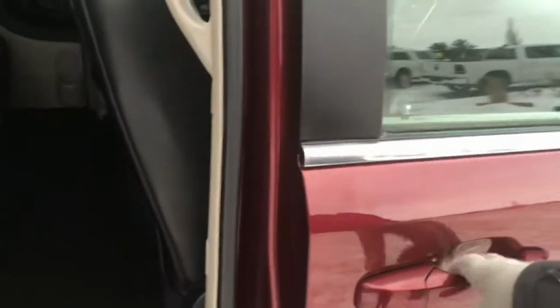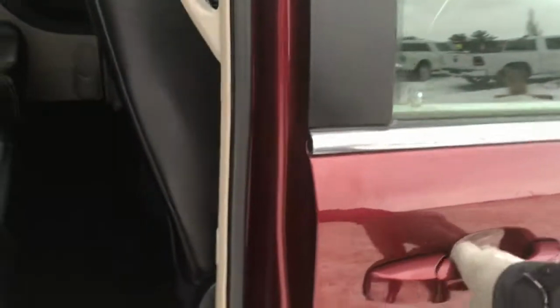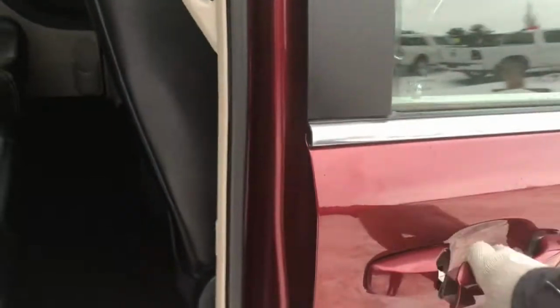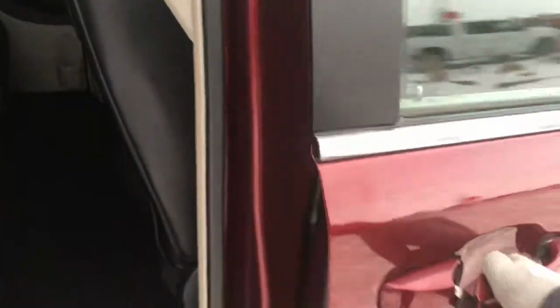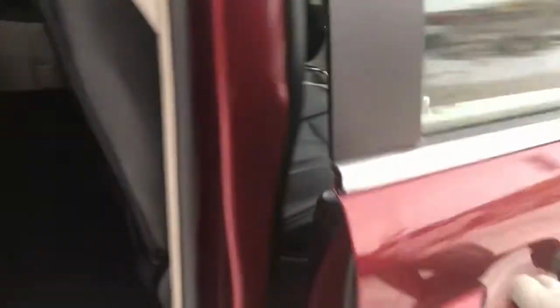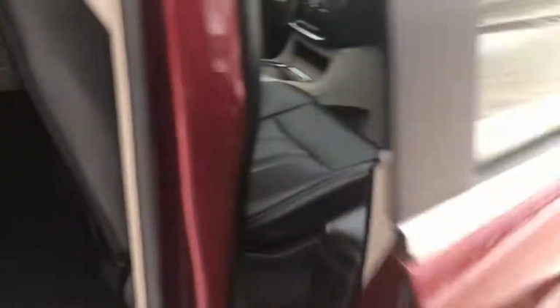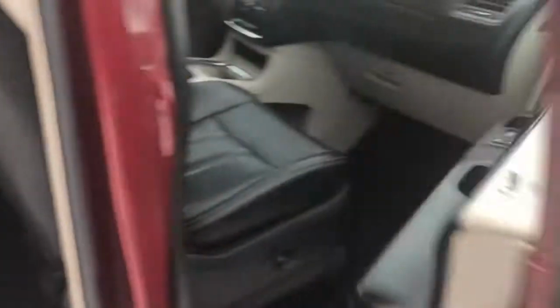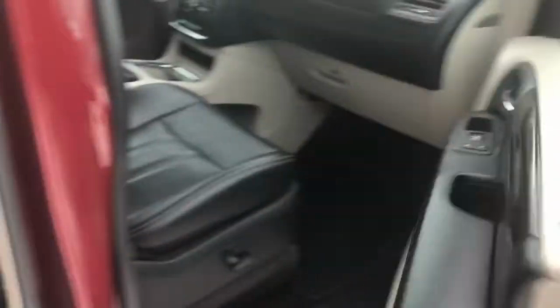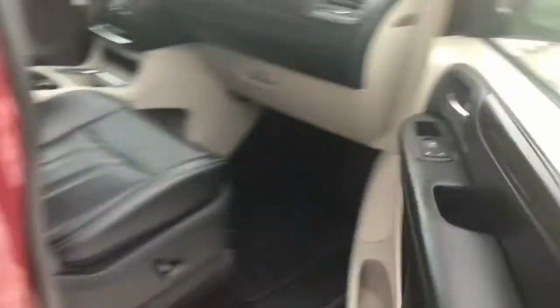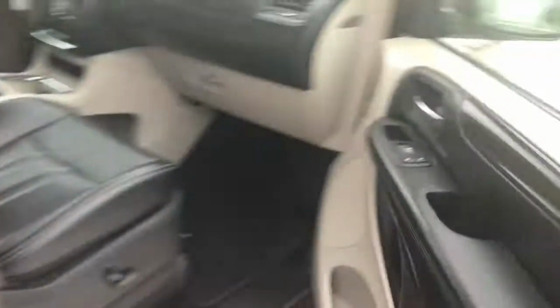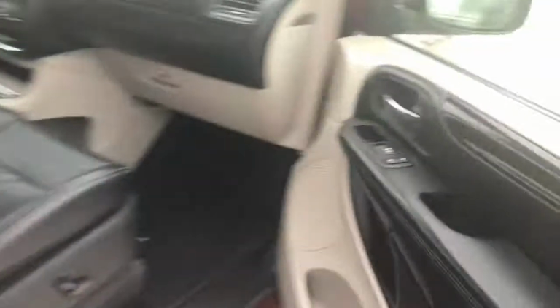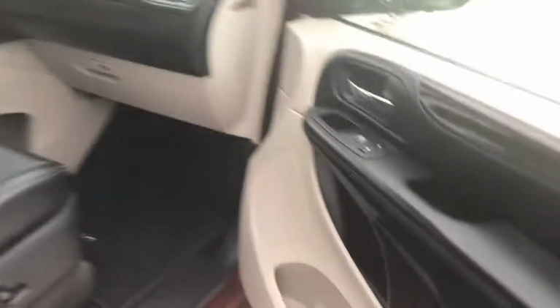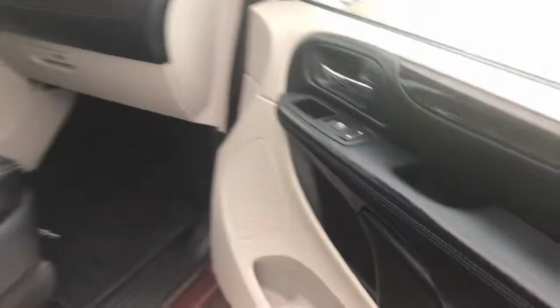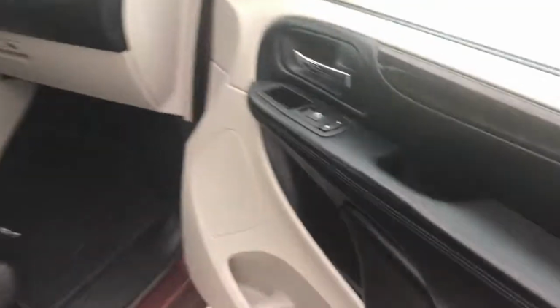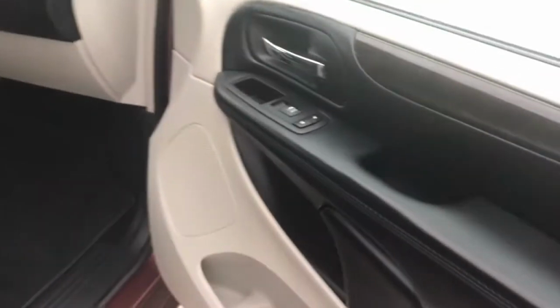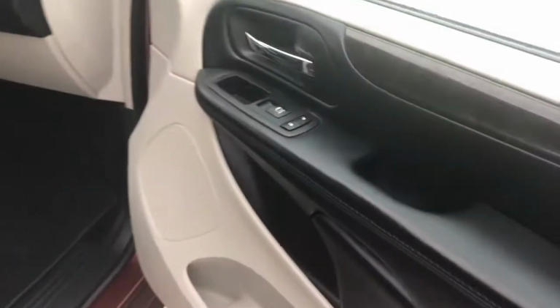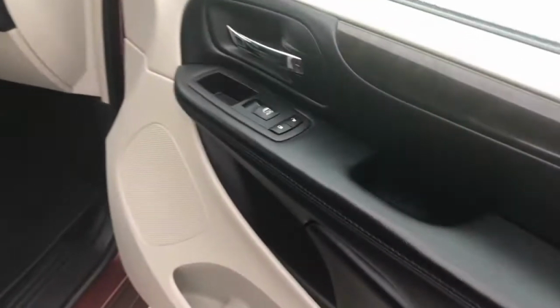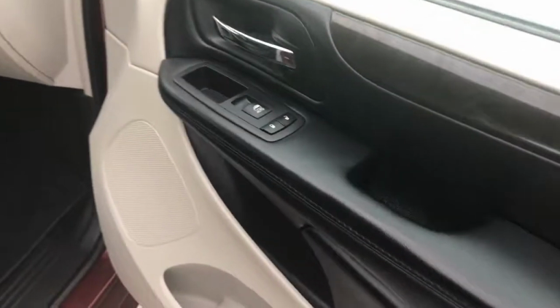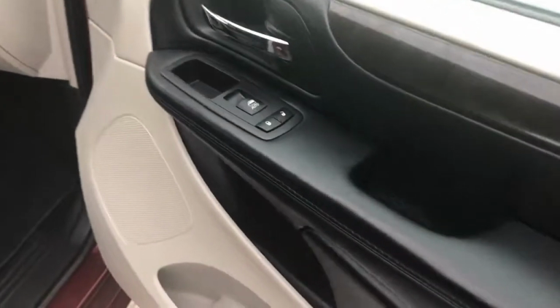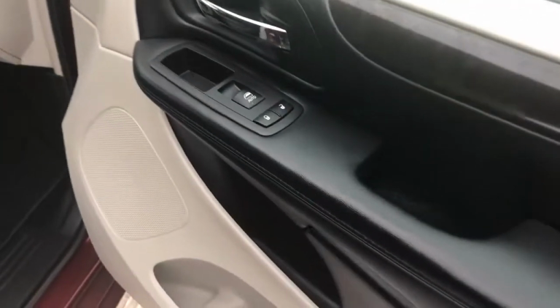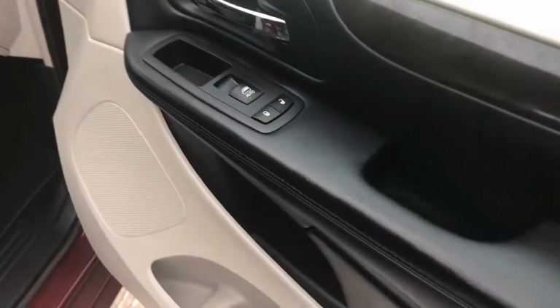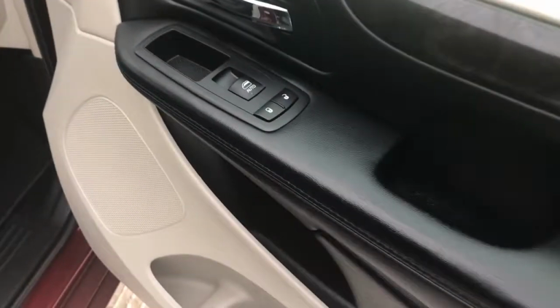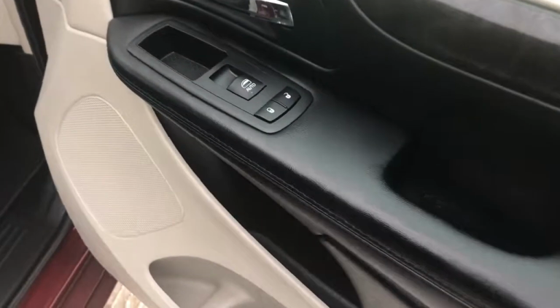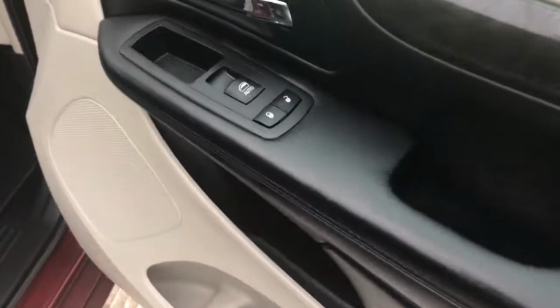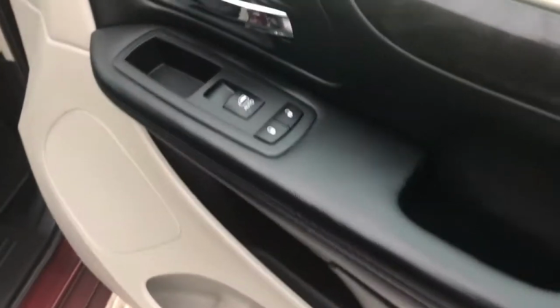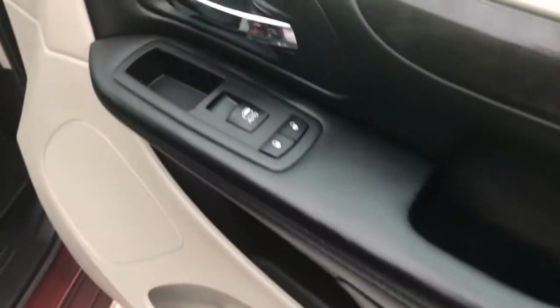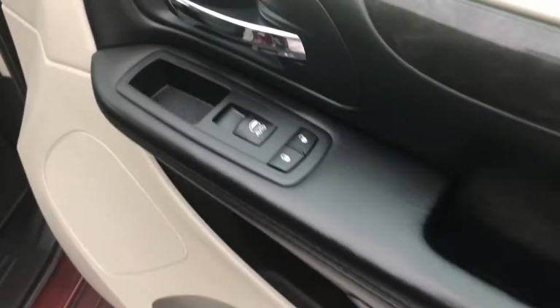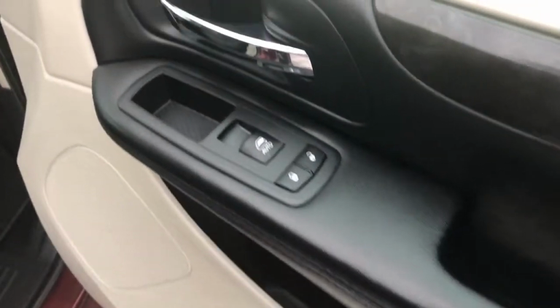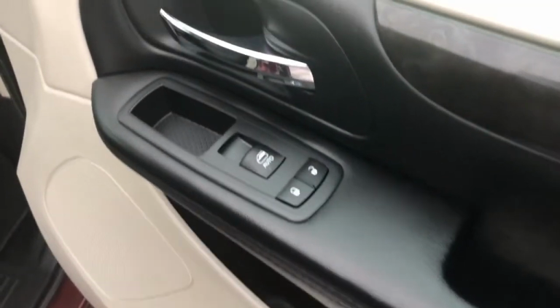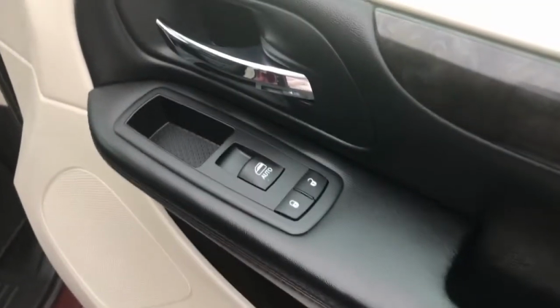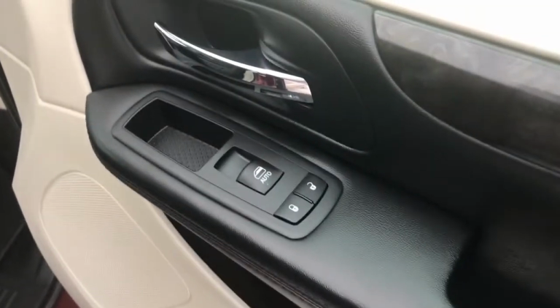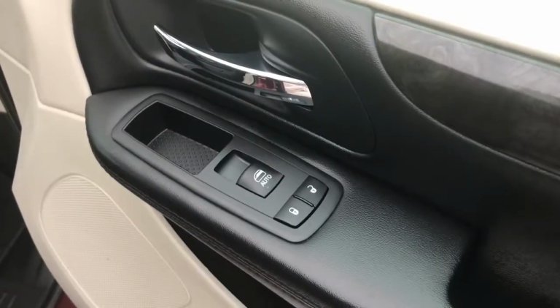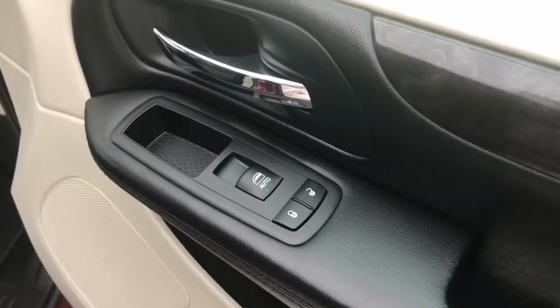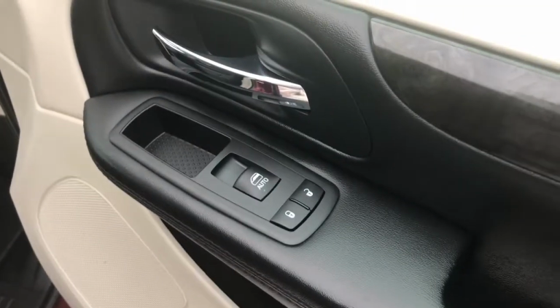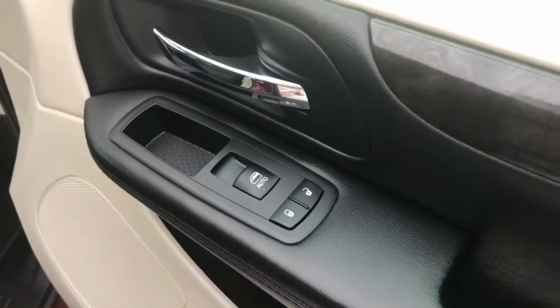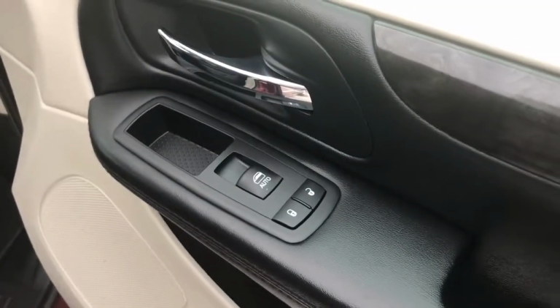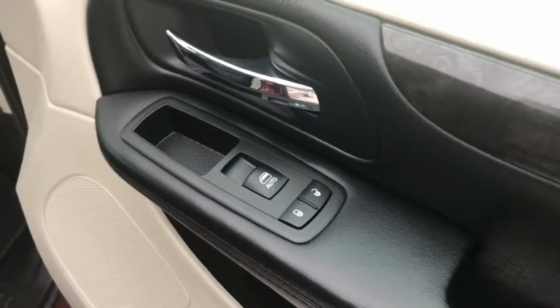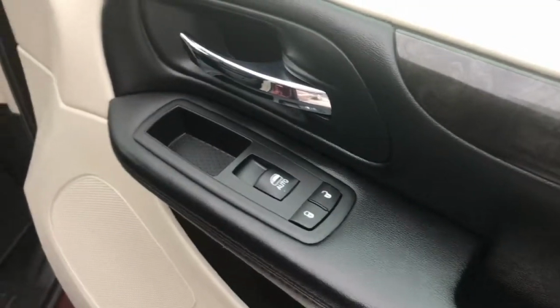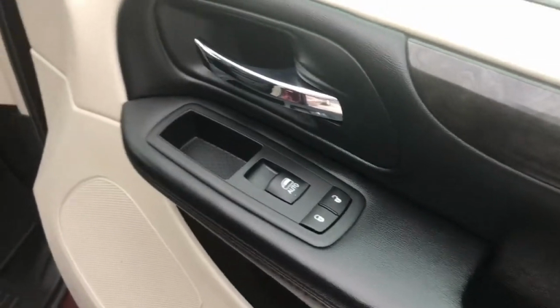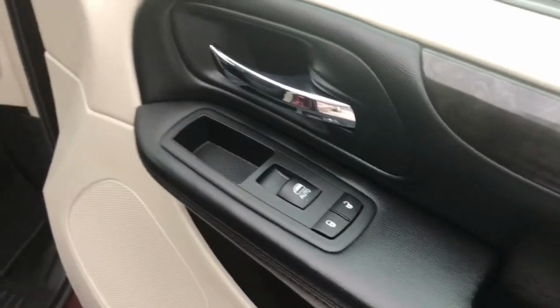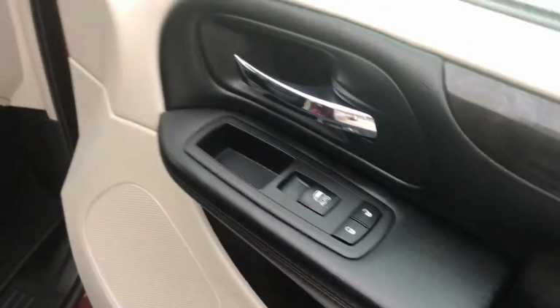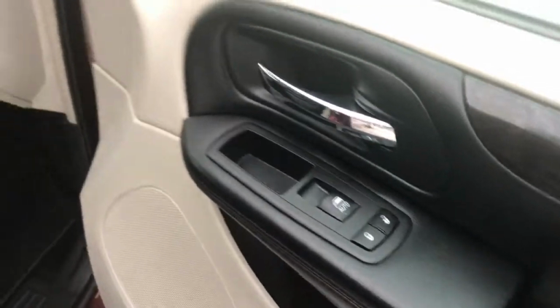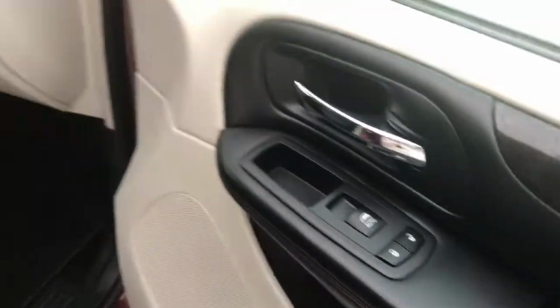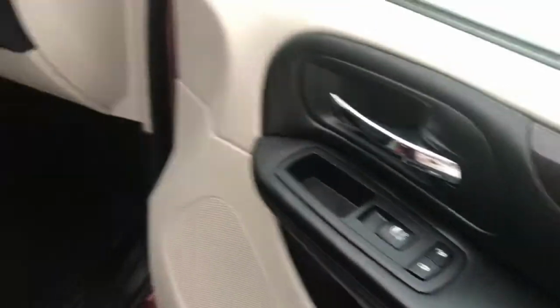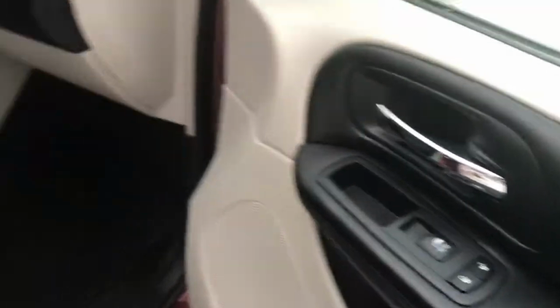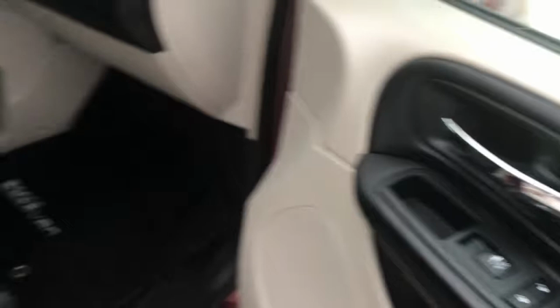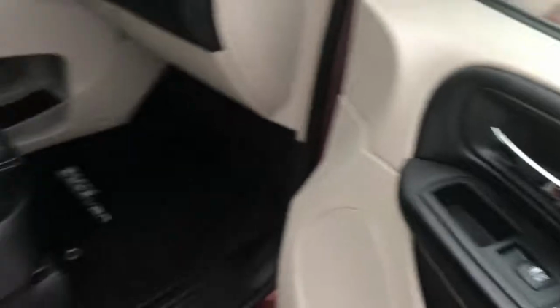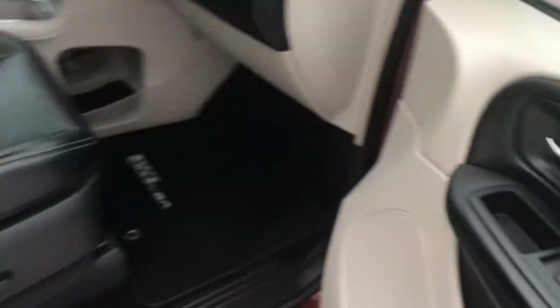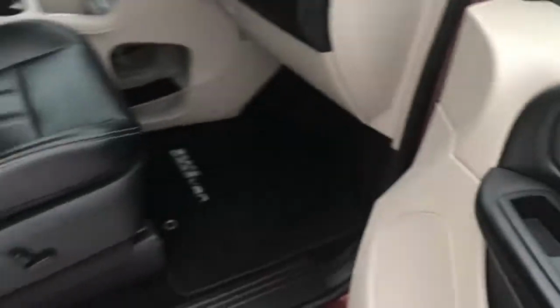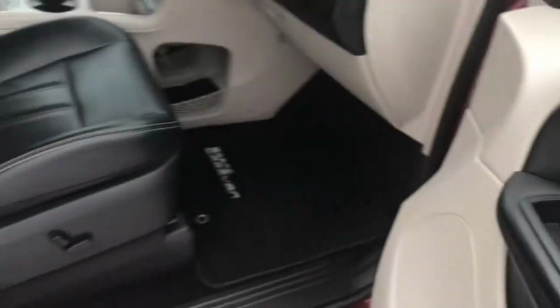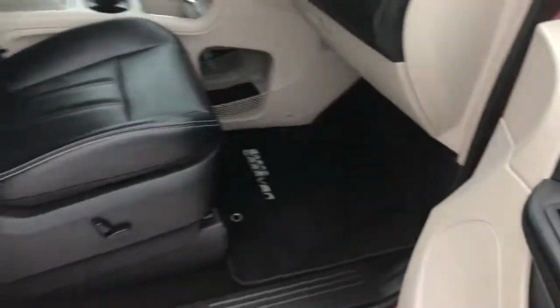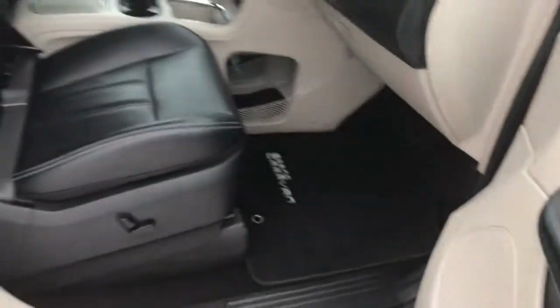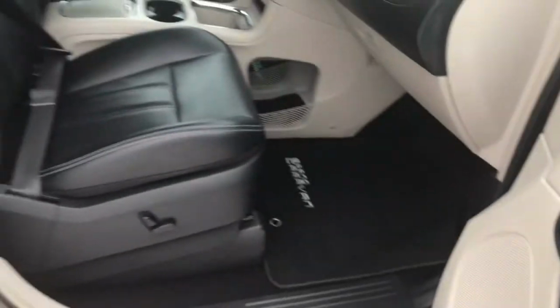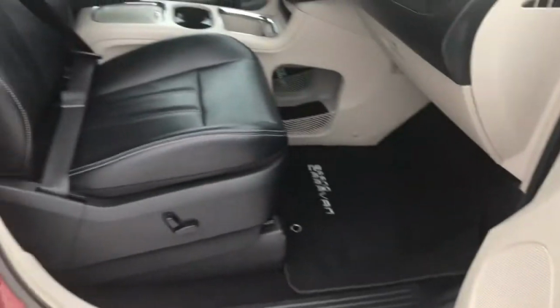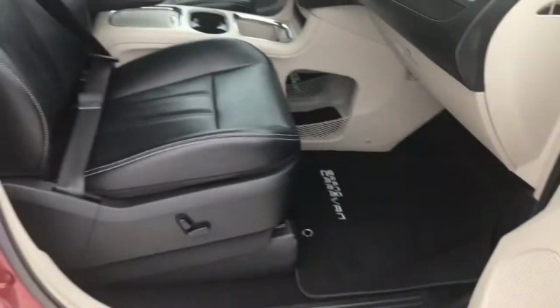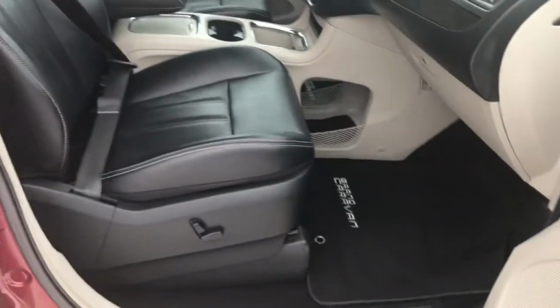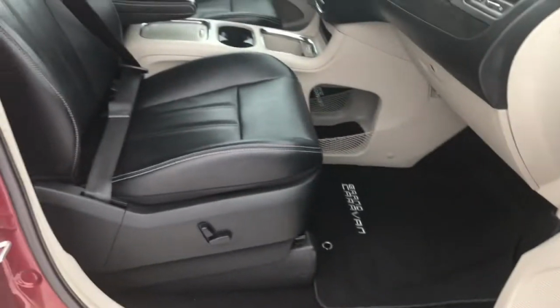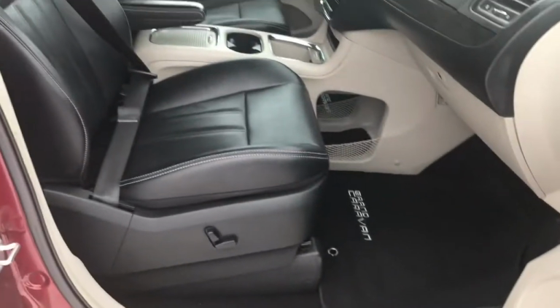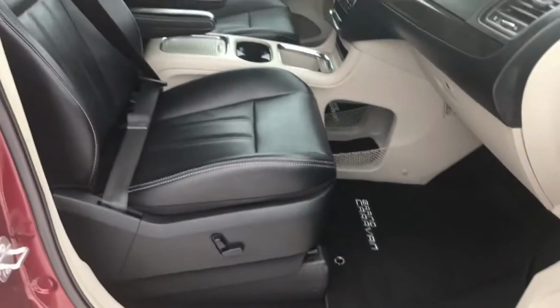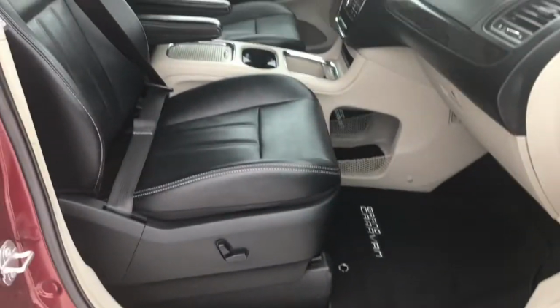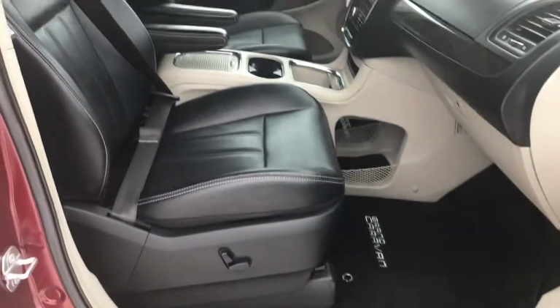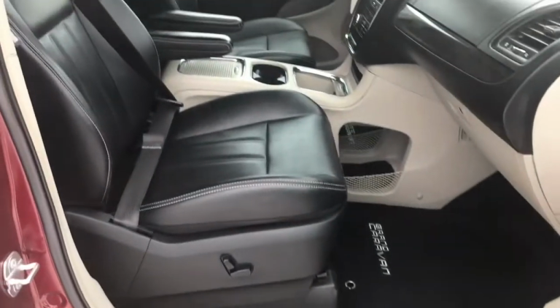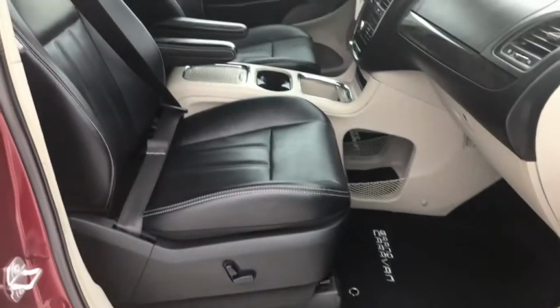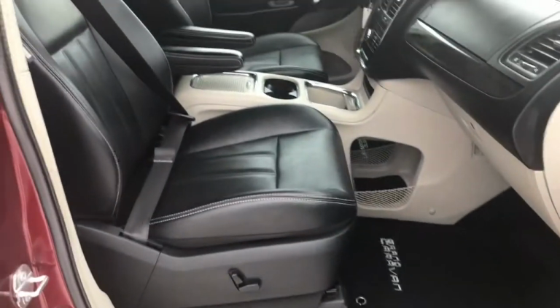Now inside the passenger front door here we have your power locks and your power windows. And the passenger seat is also powered.